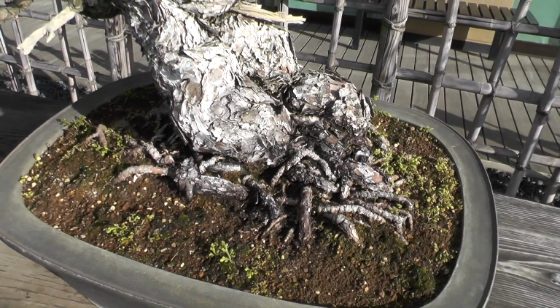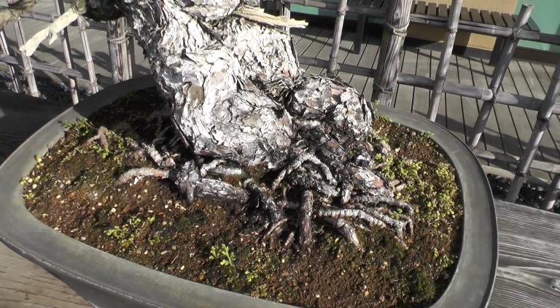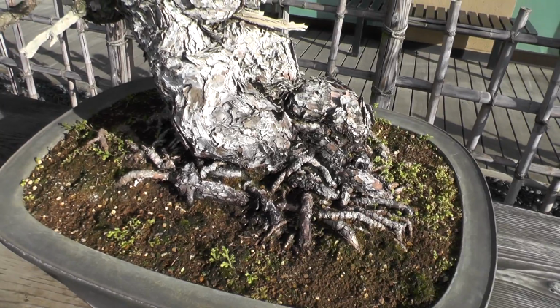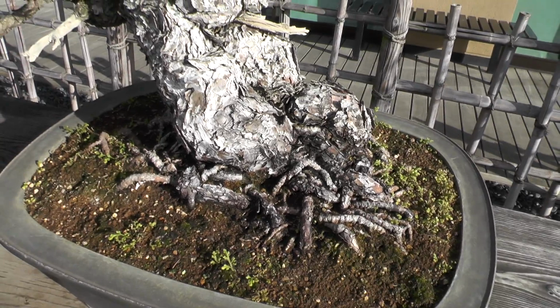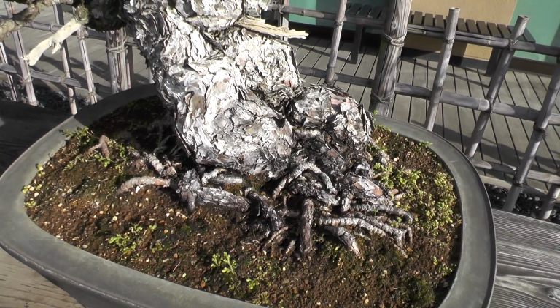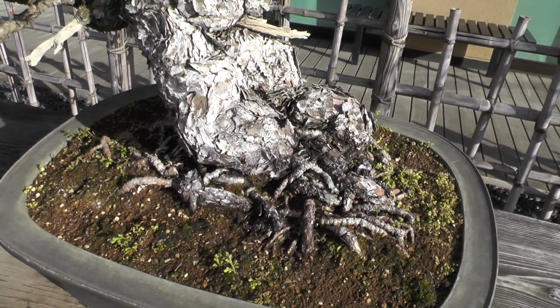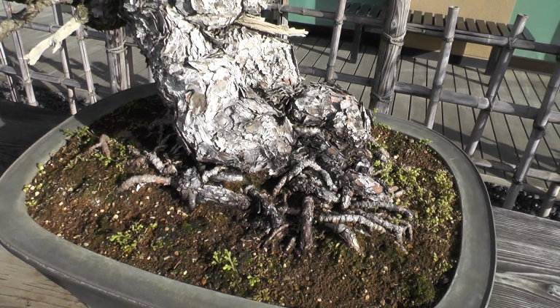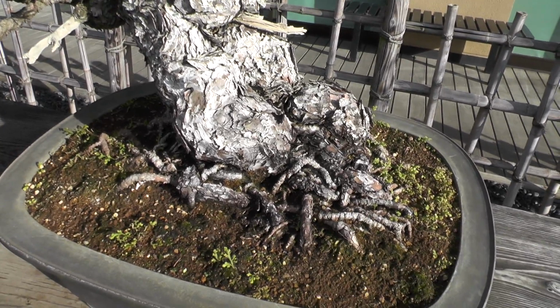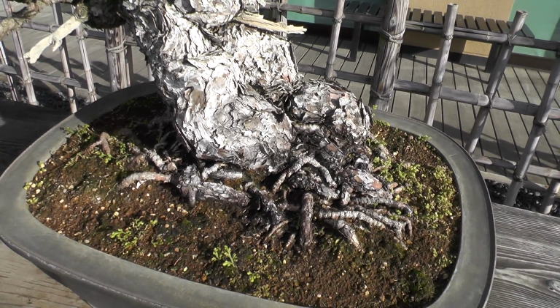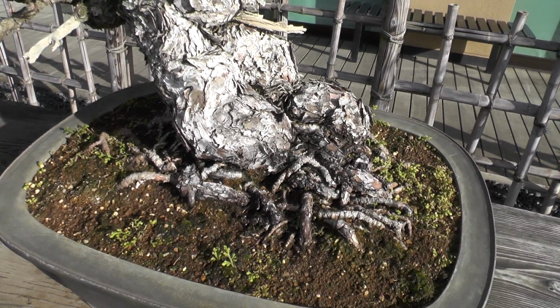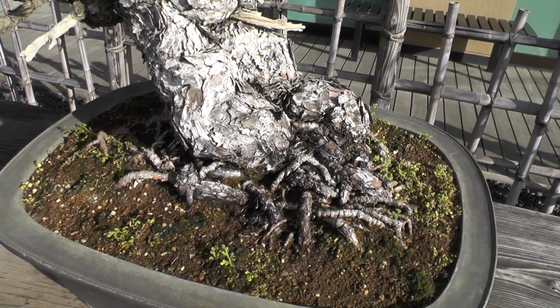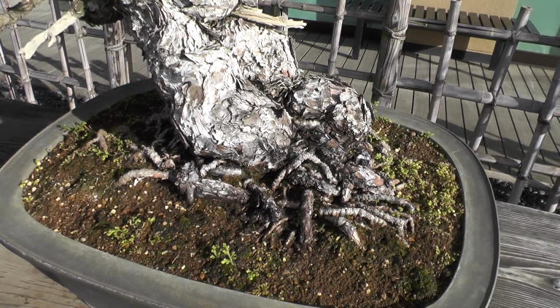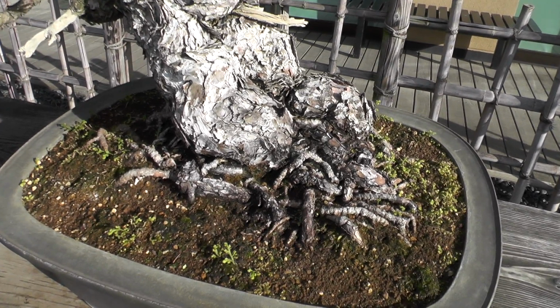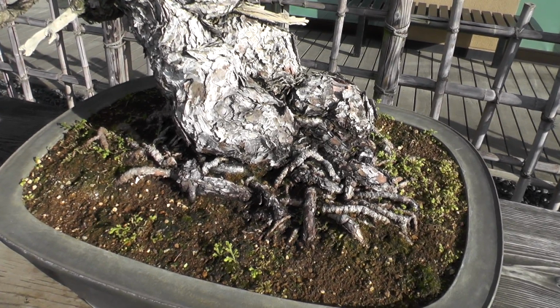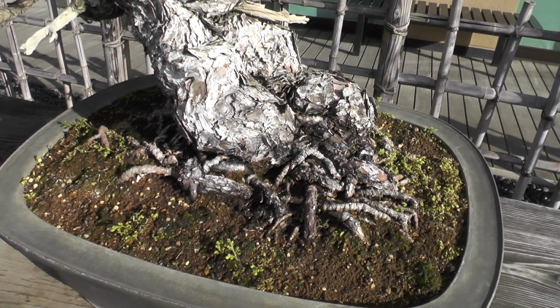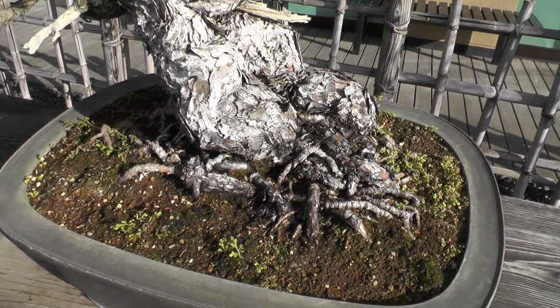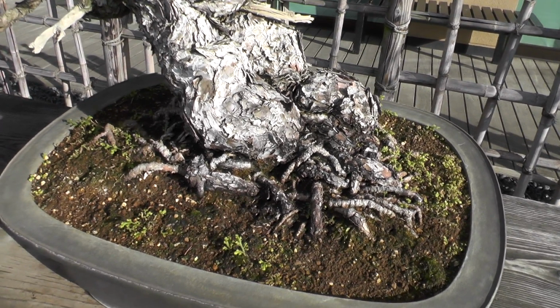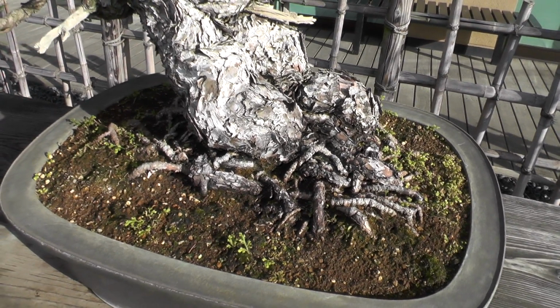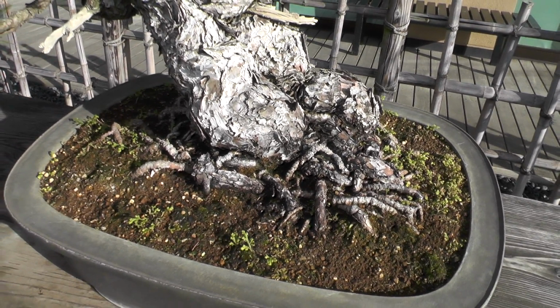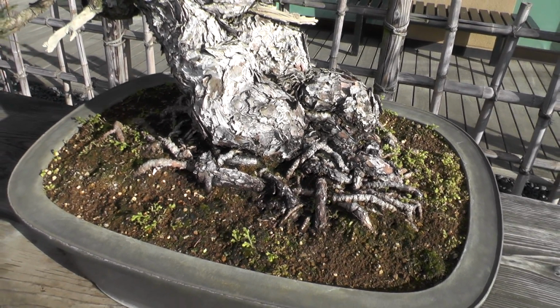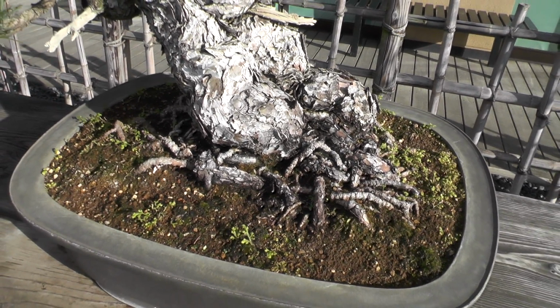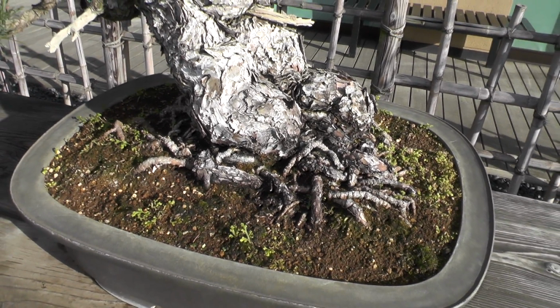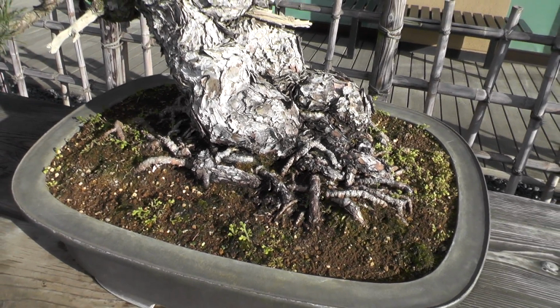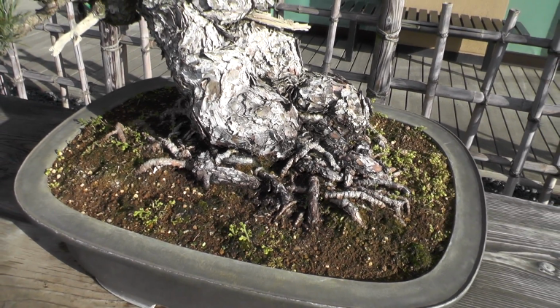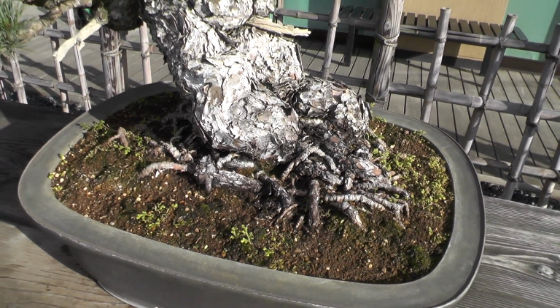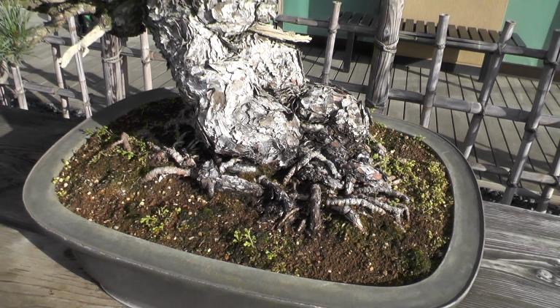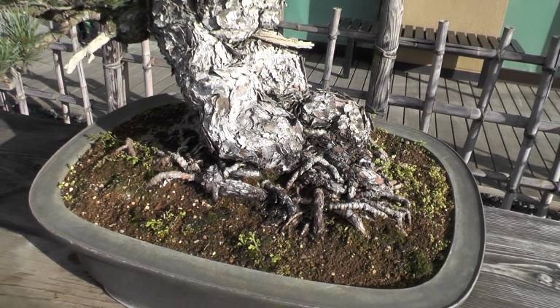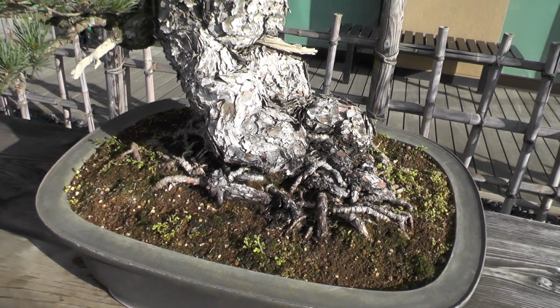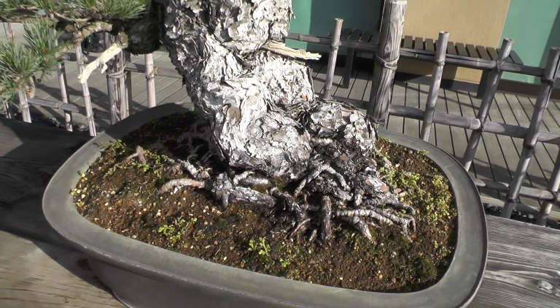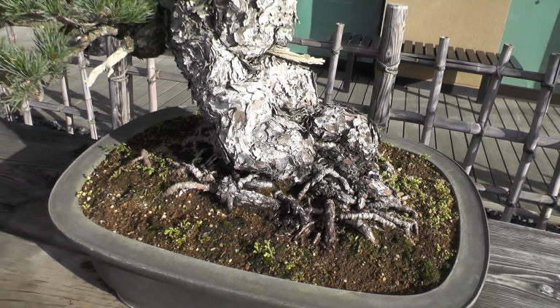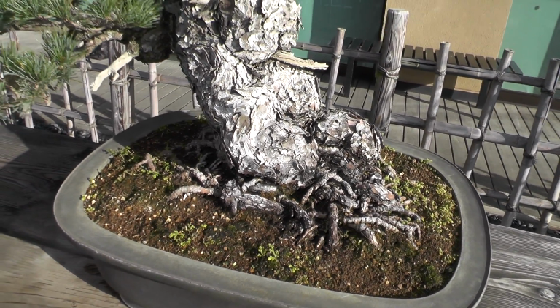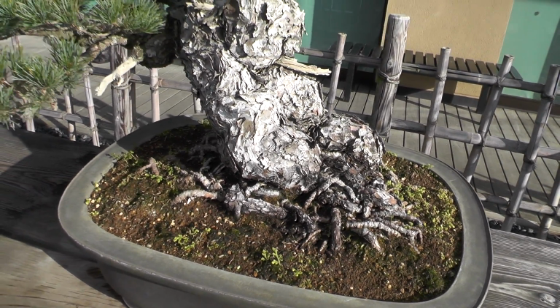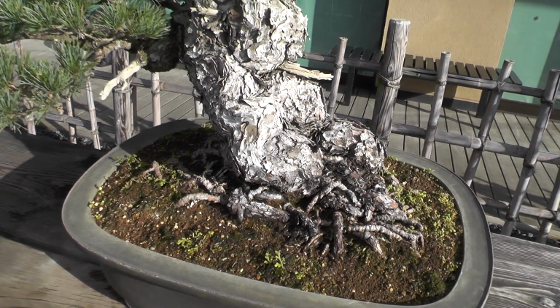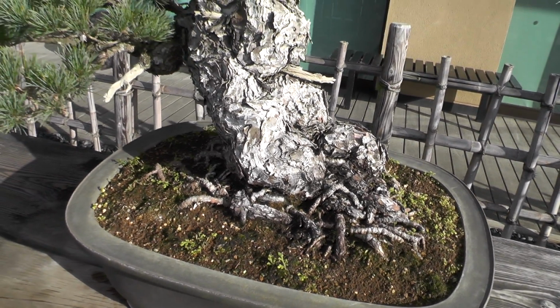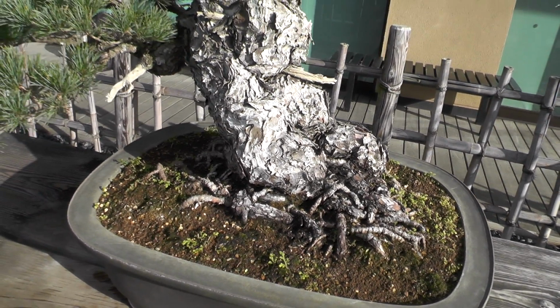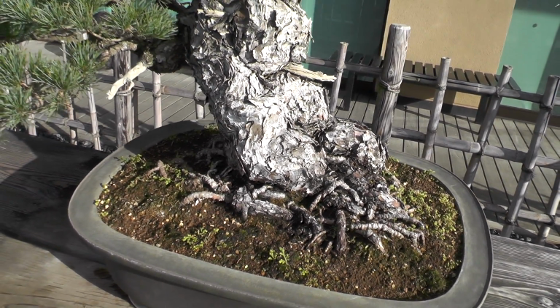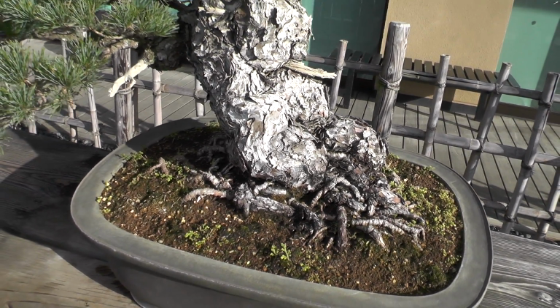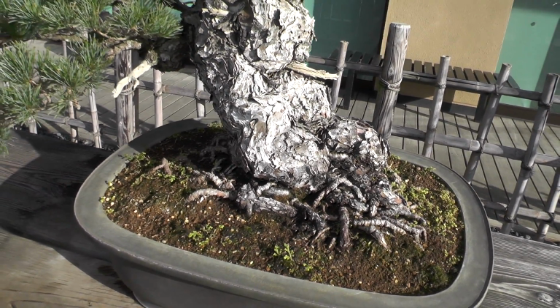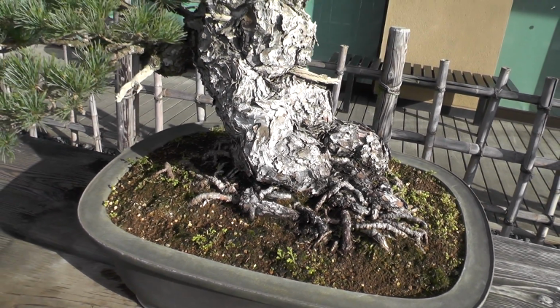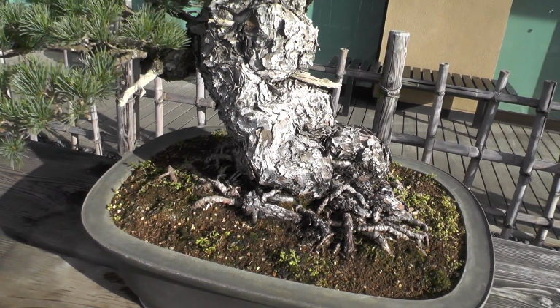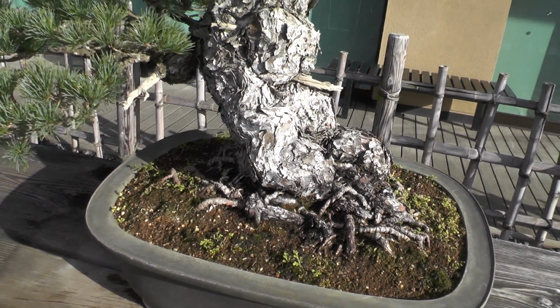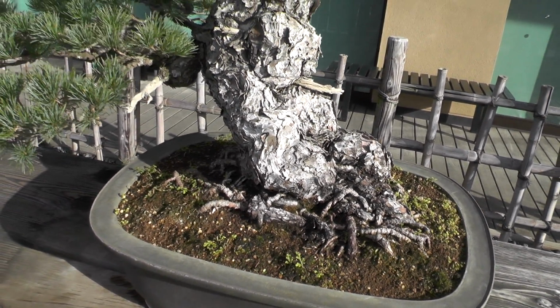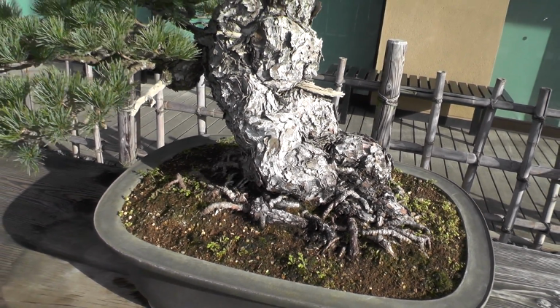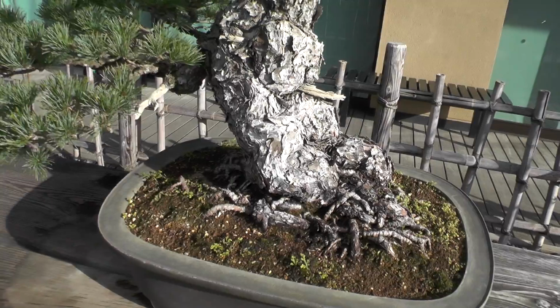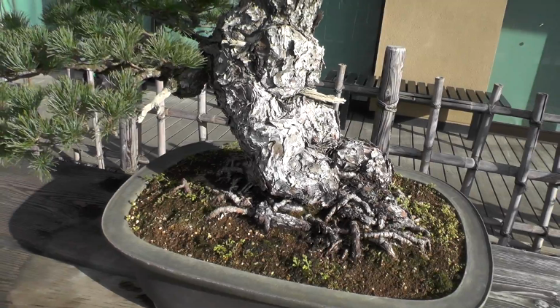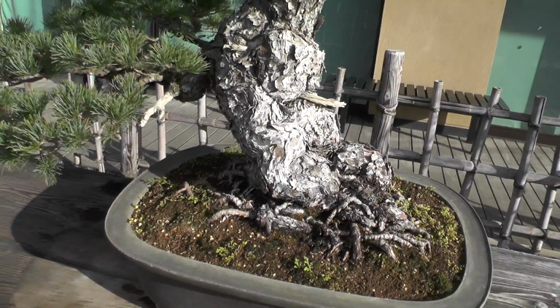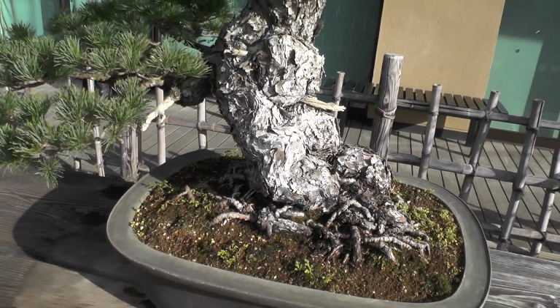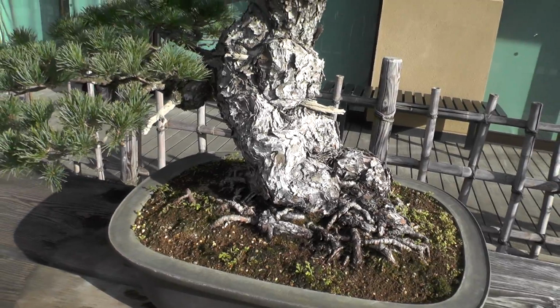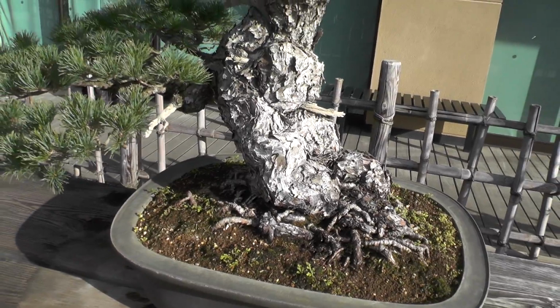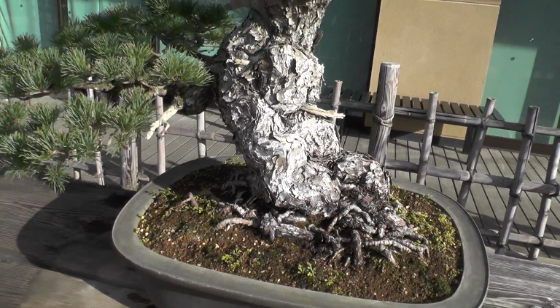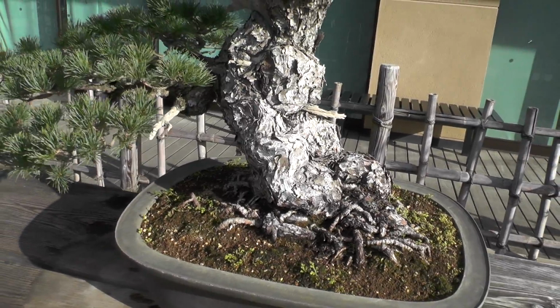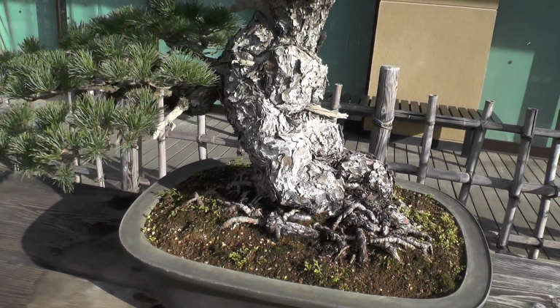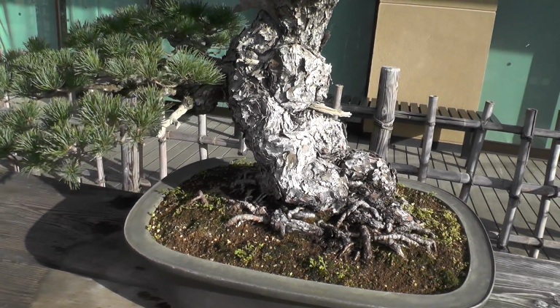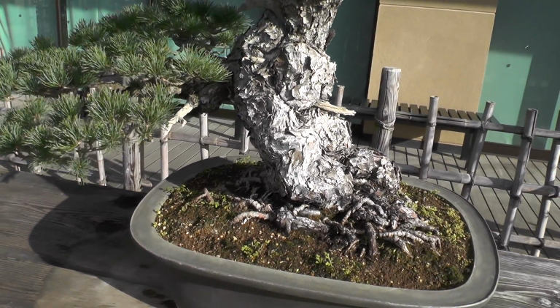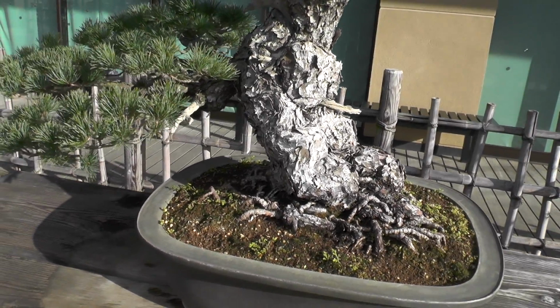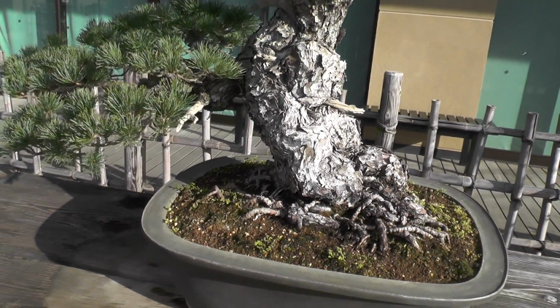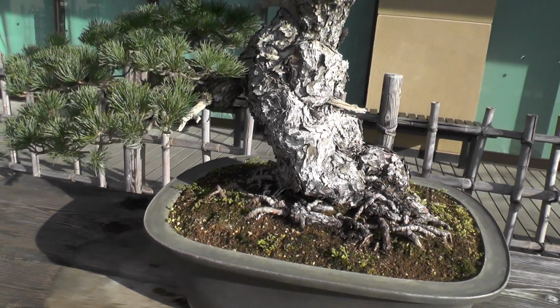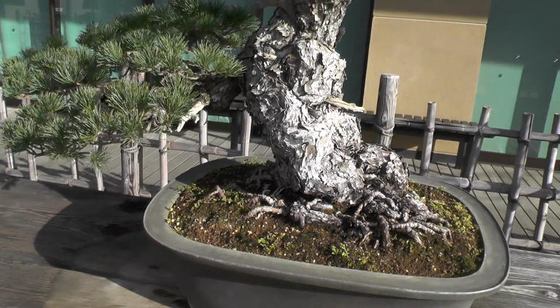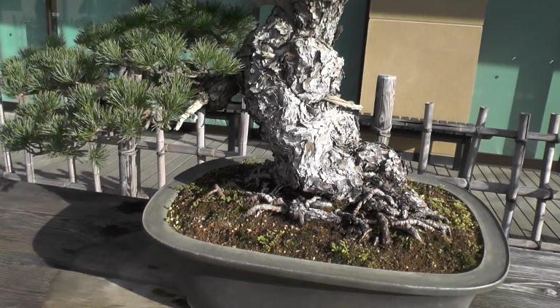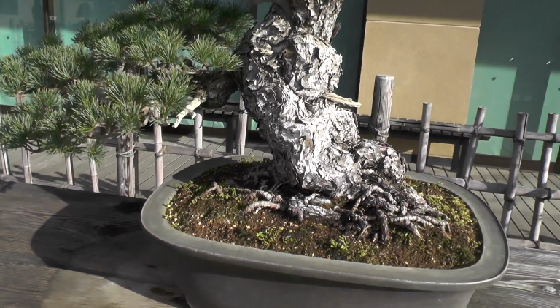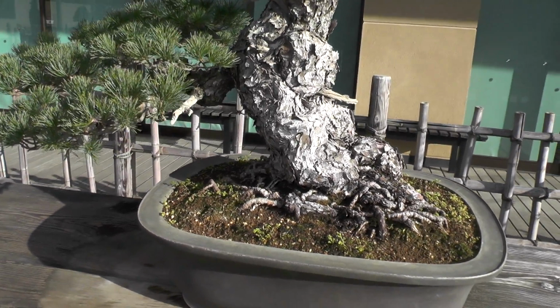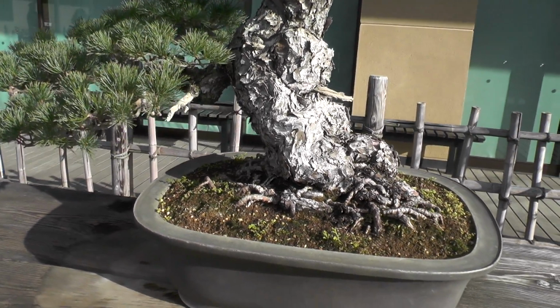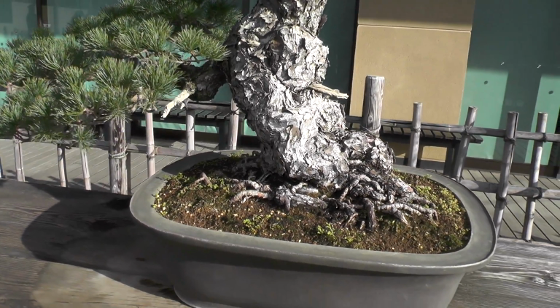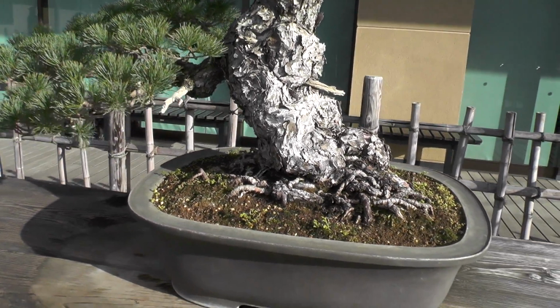The white shari, or the dead part visible between the old rough bark, really deserves its name, kagayaki, or brilliance.